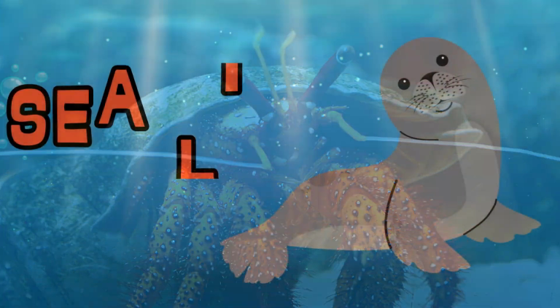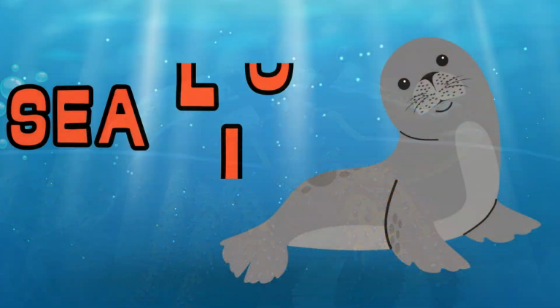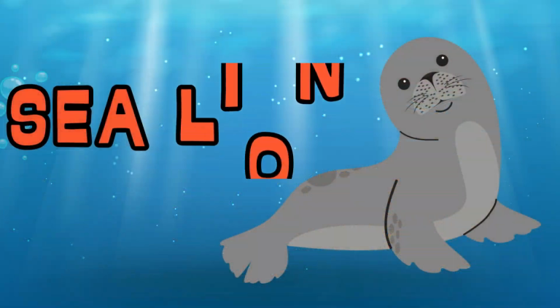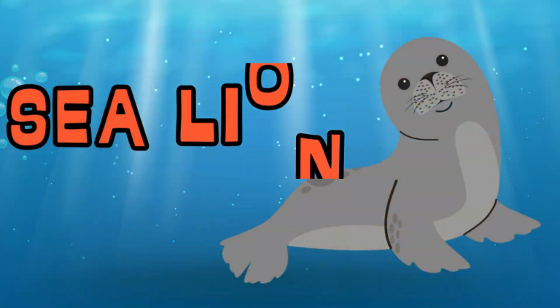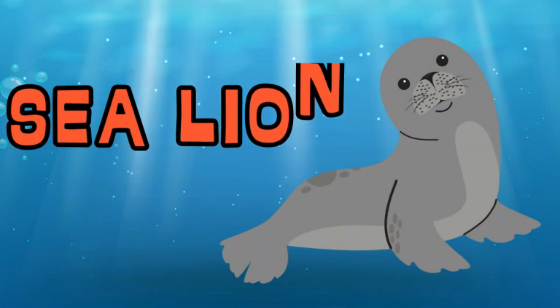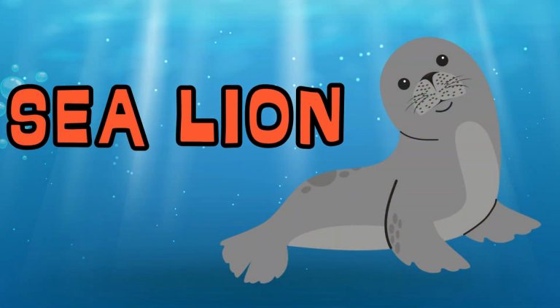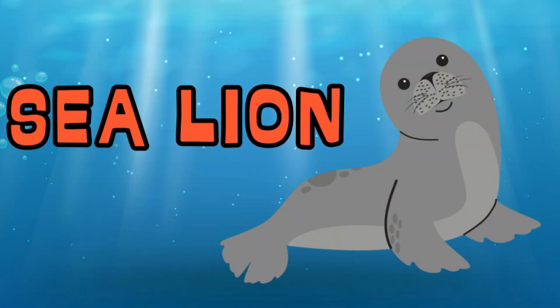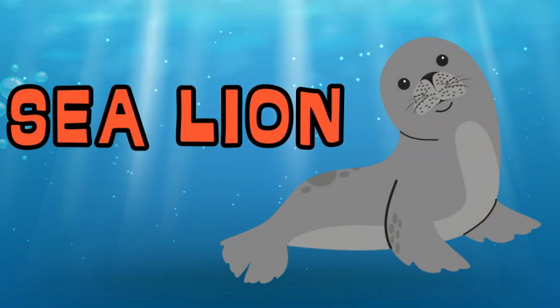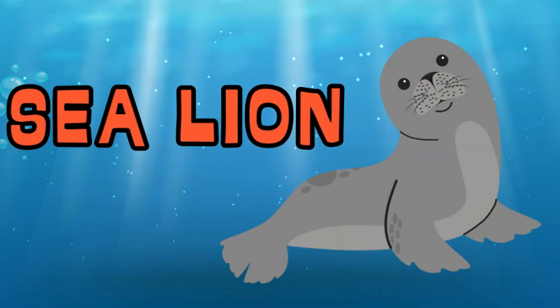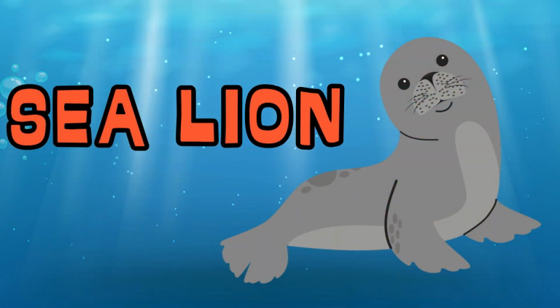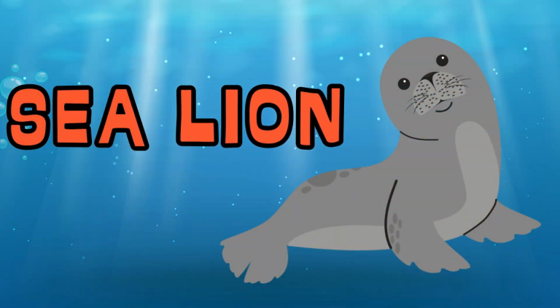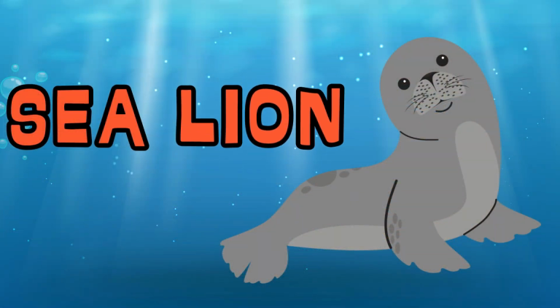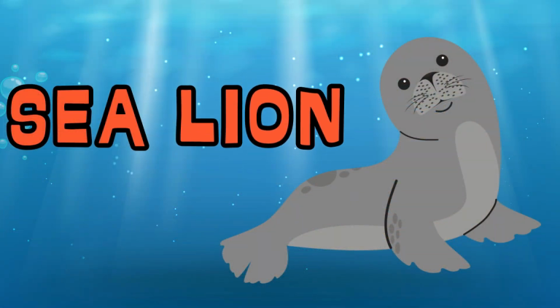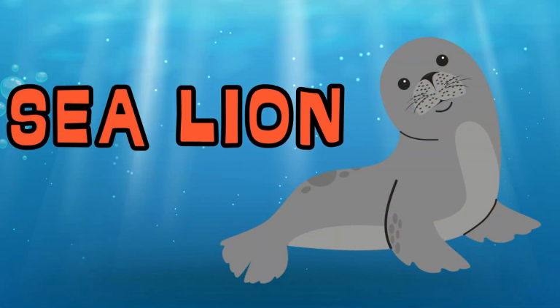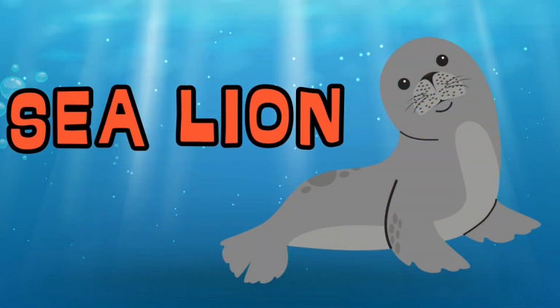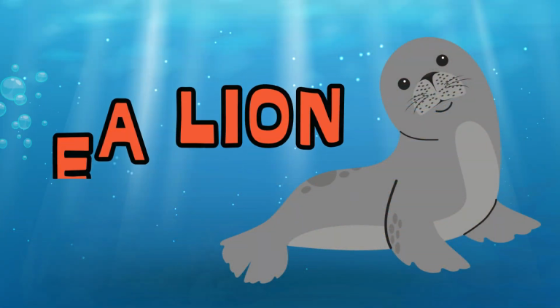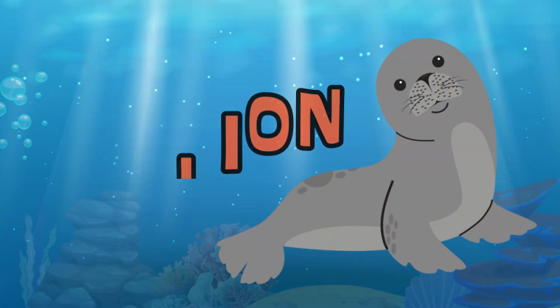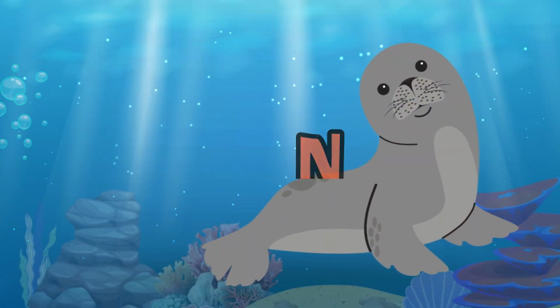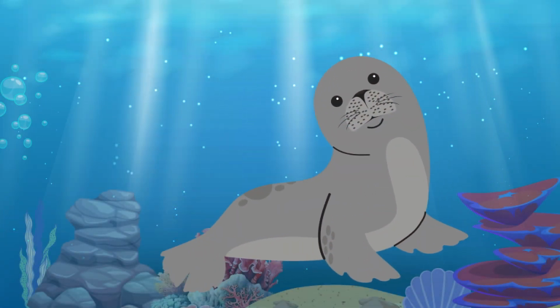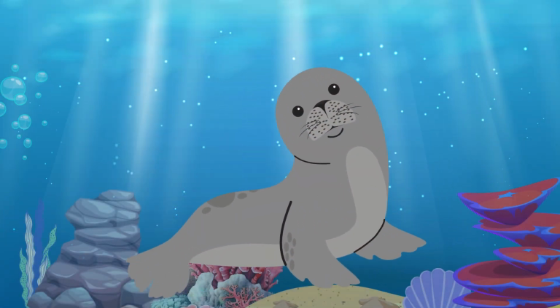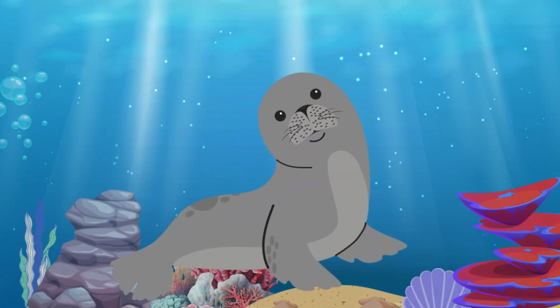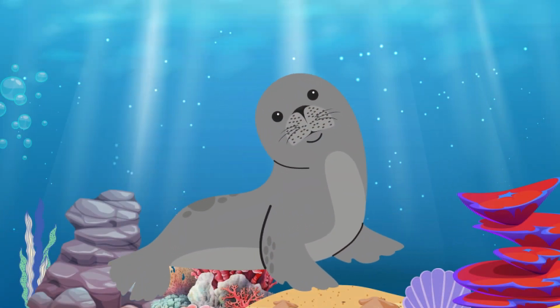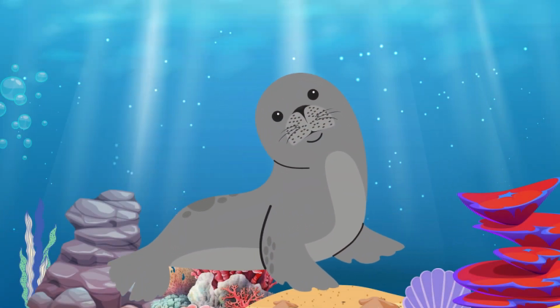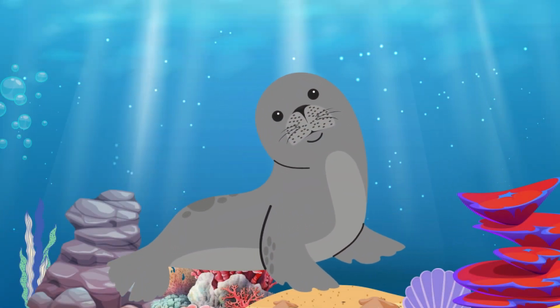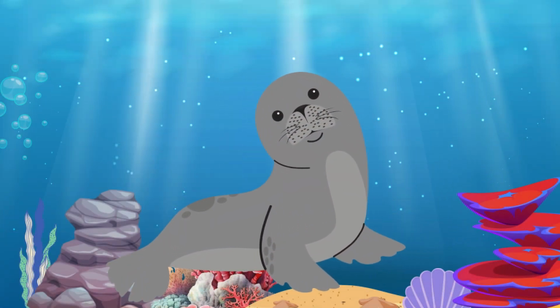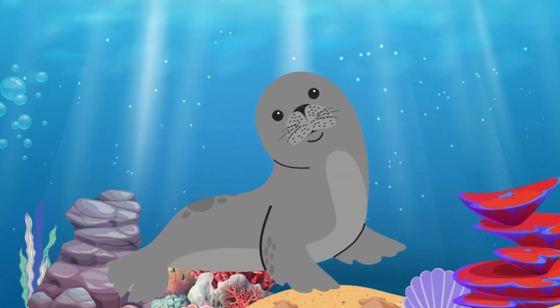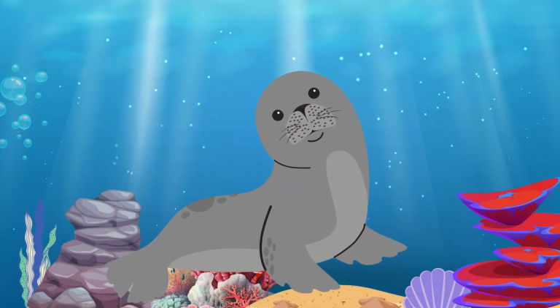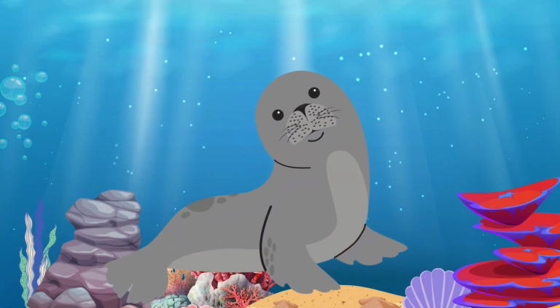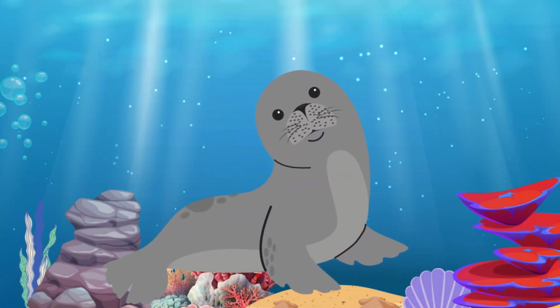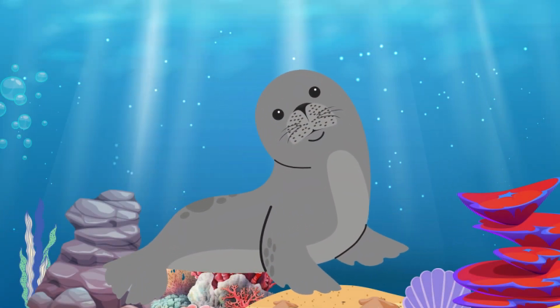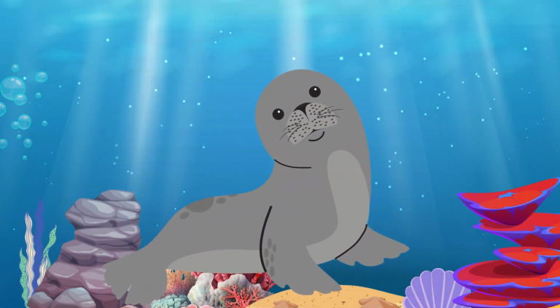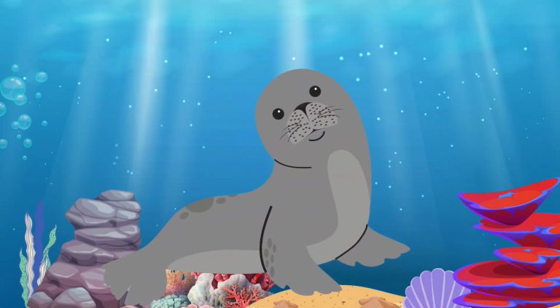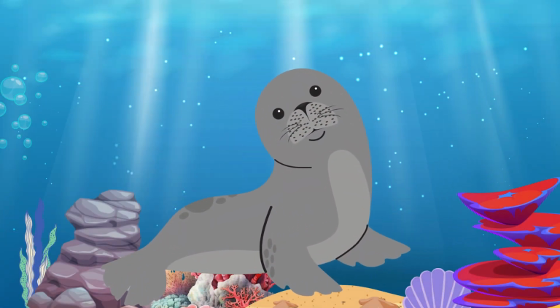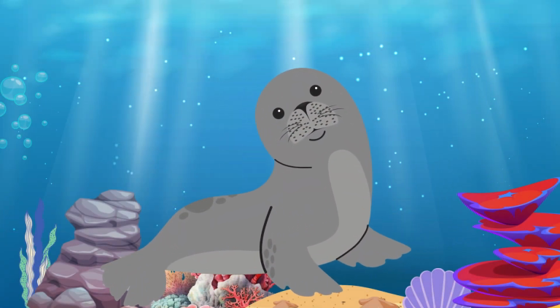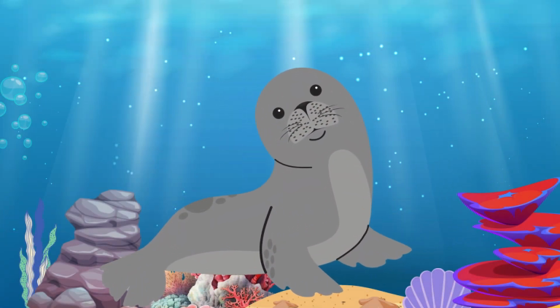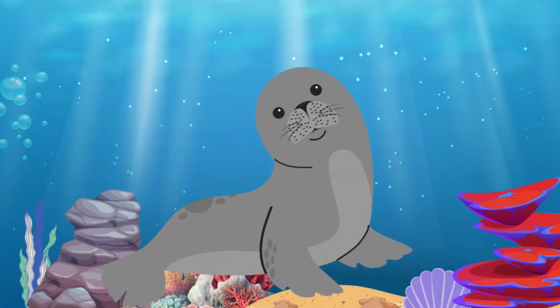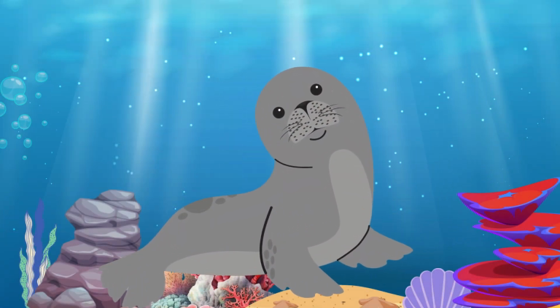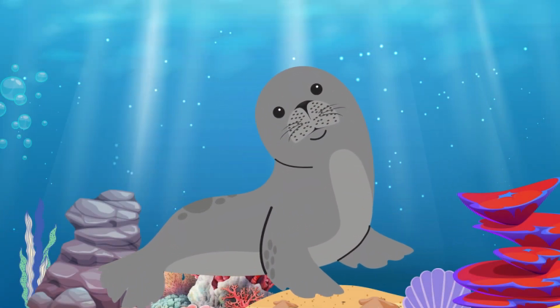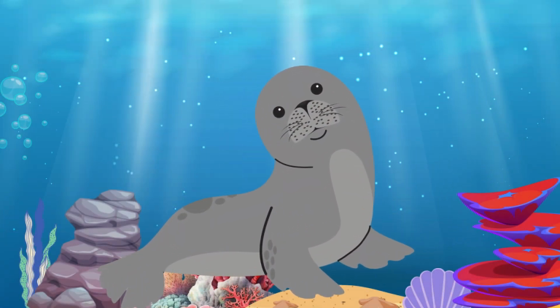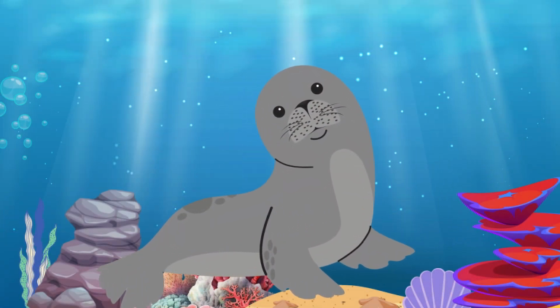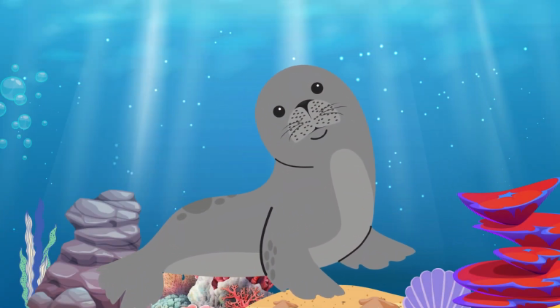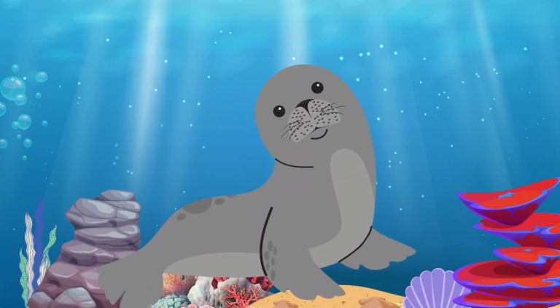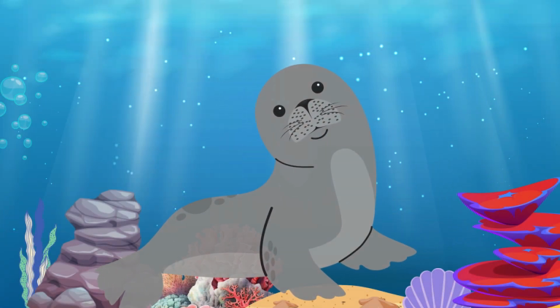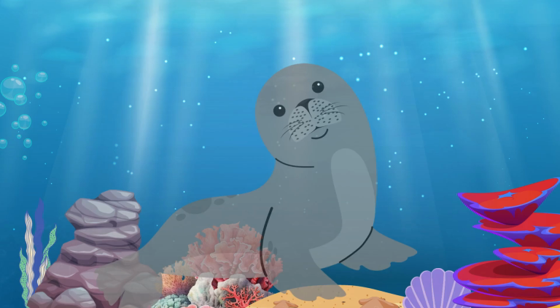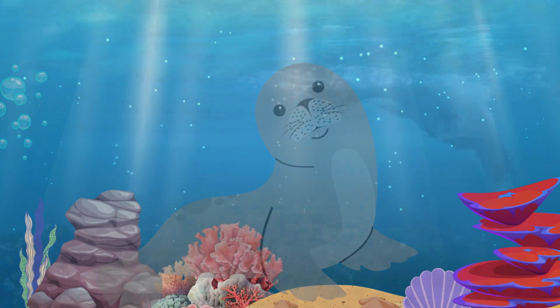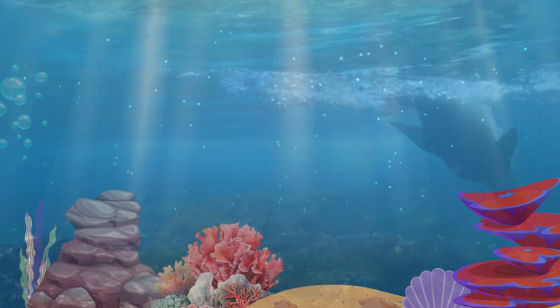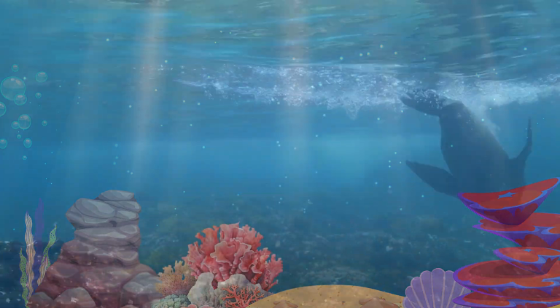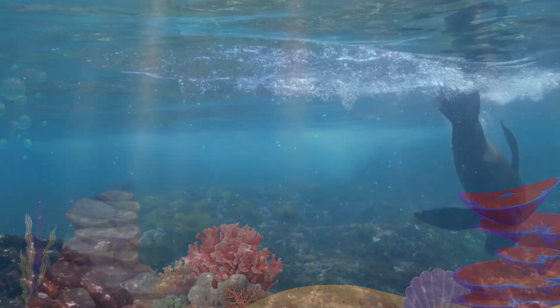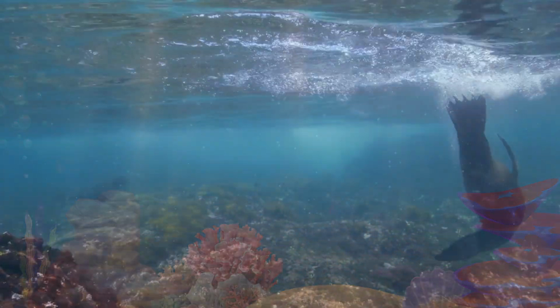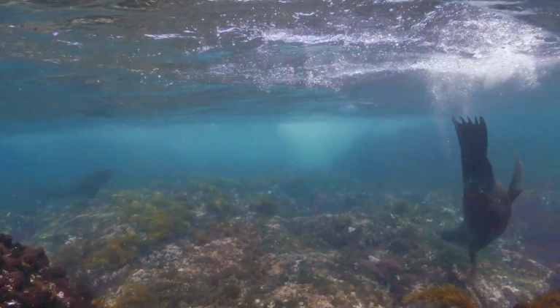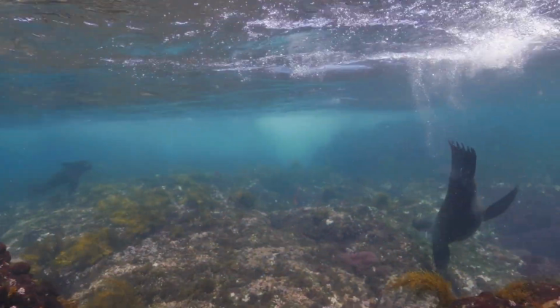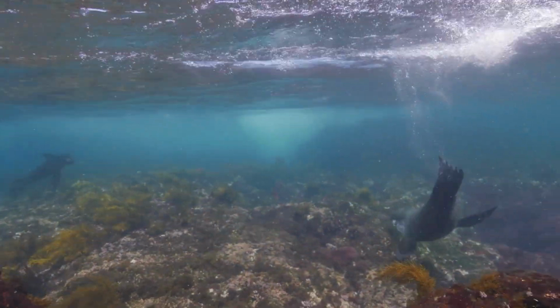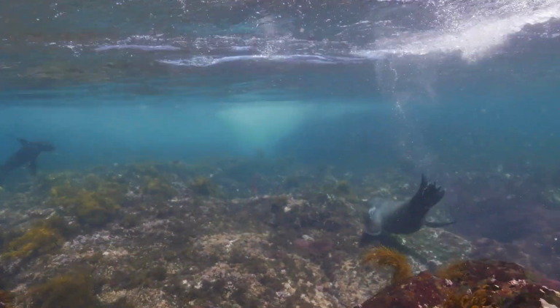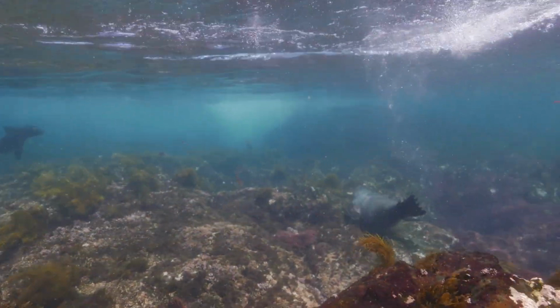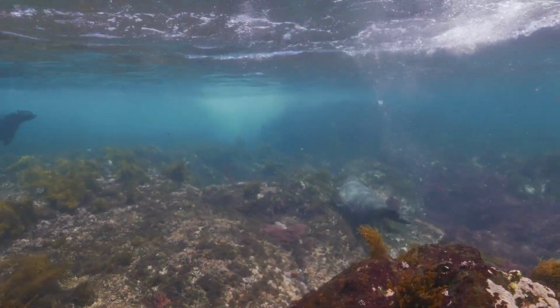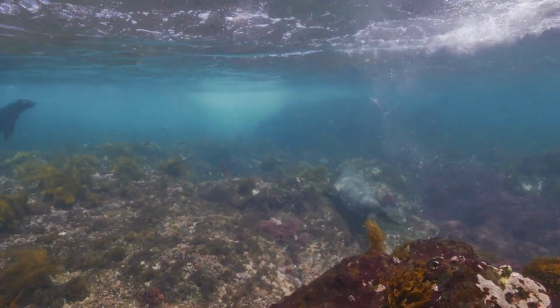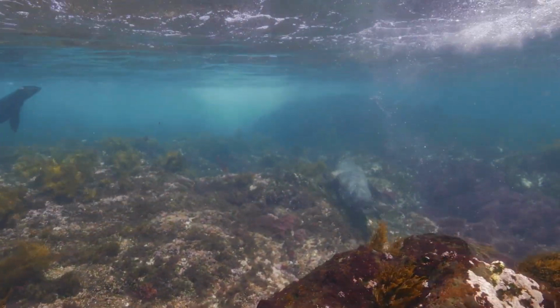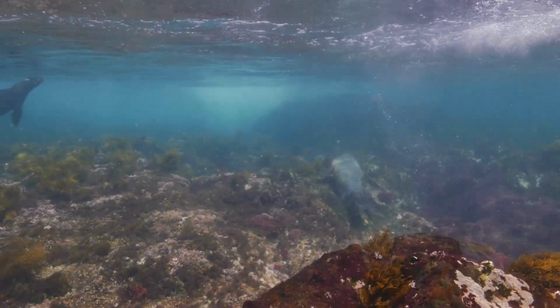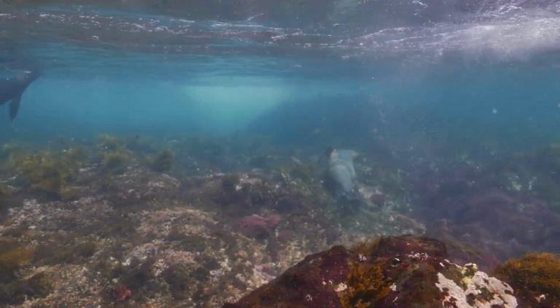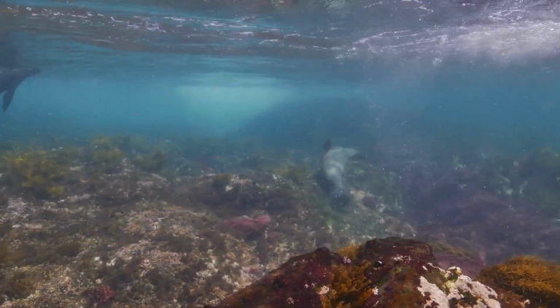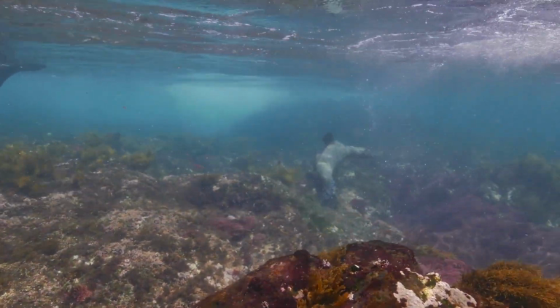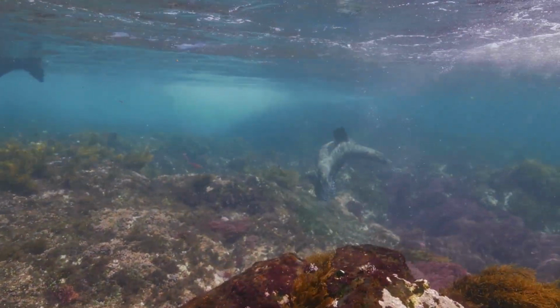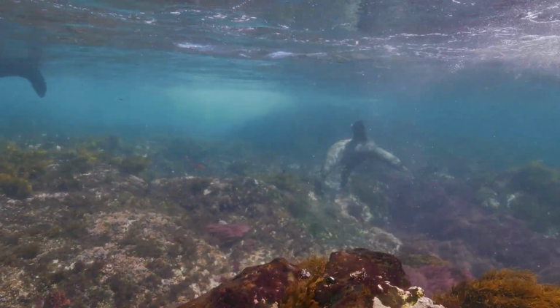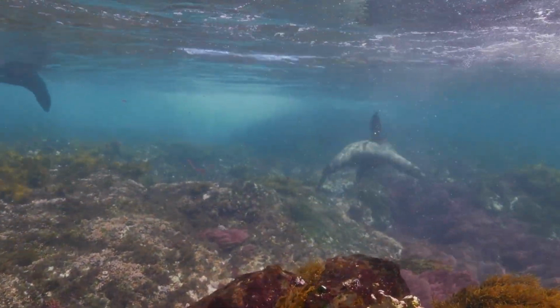Sea Lion. The sea lion is a playful swimmer and can often be seen balancing a ball on its nose.